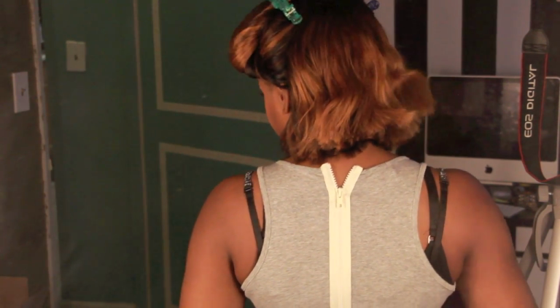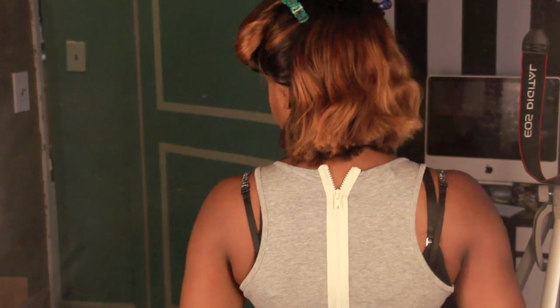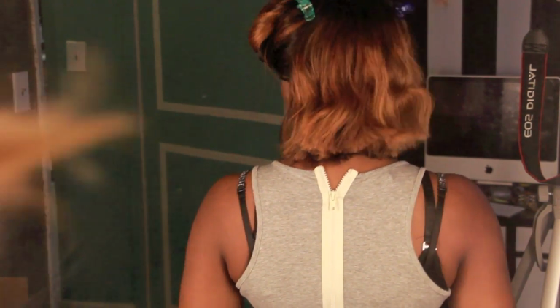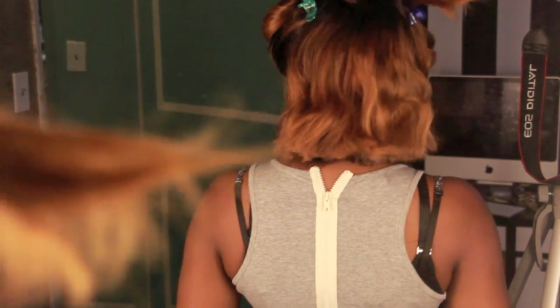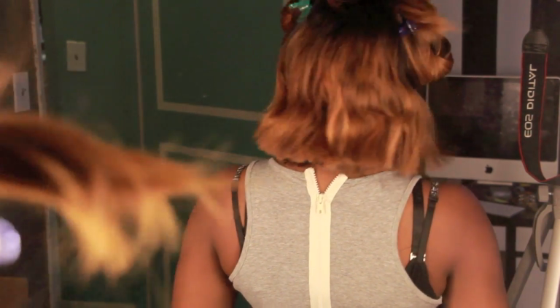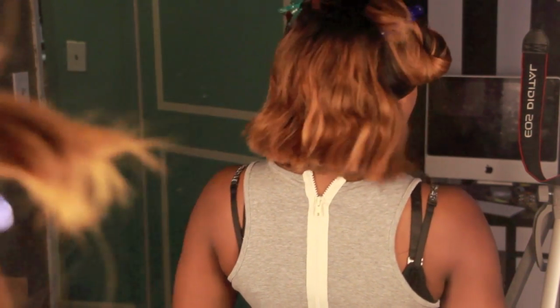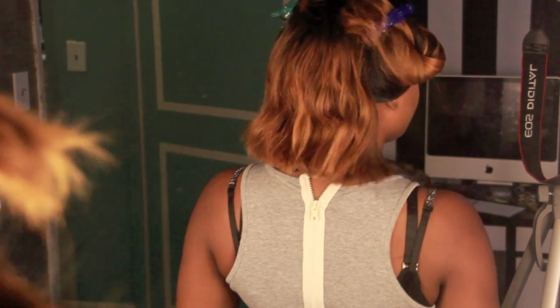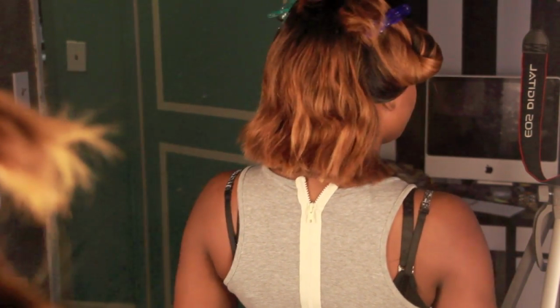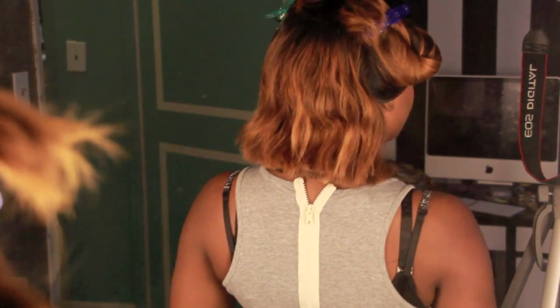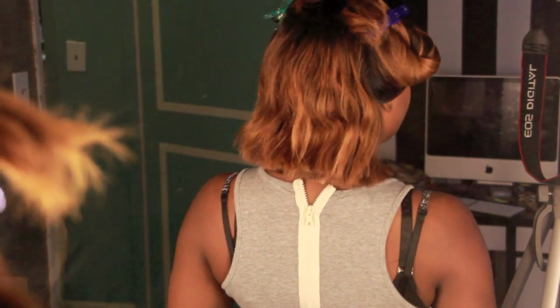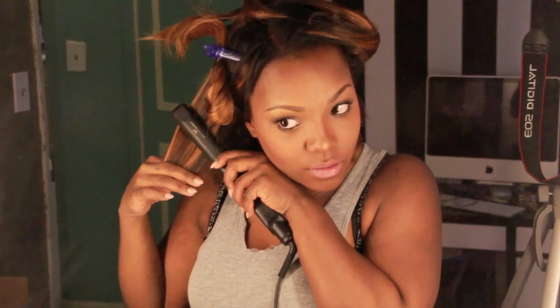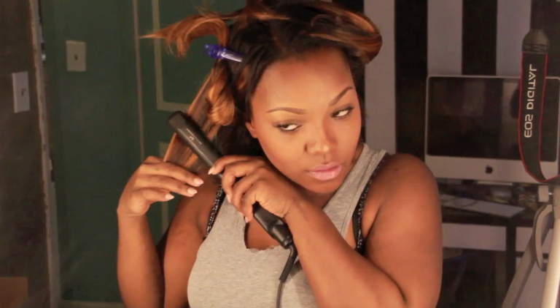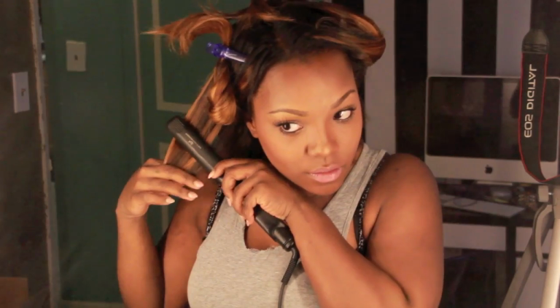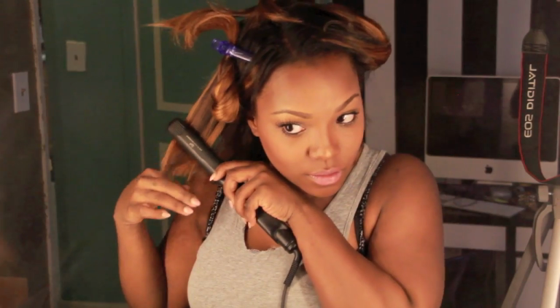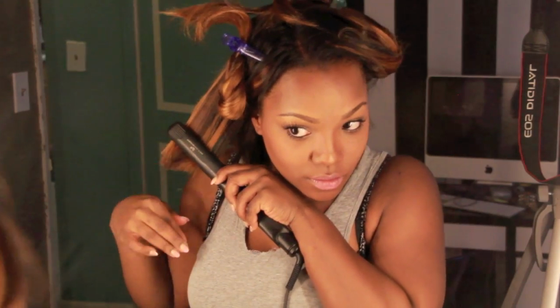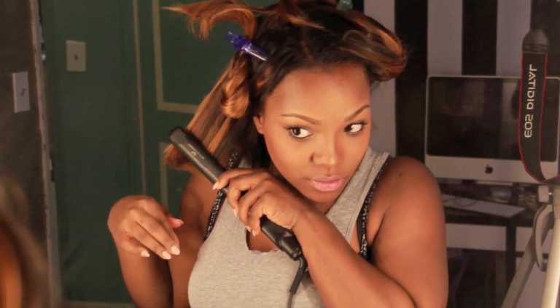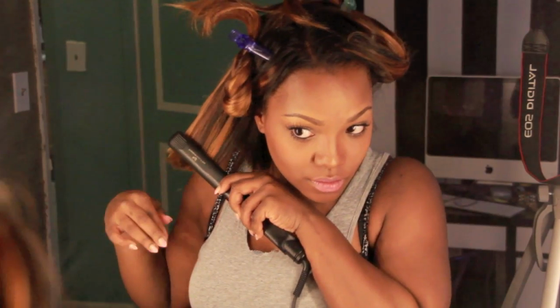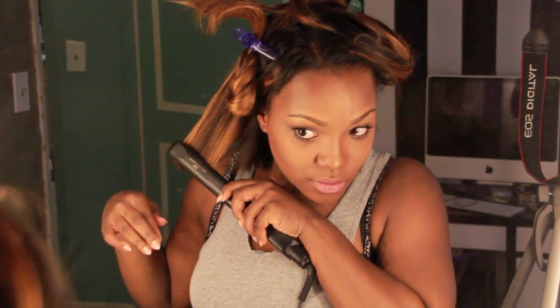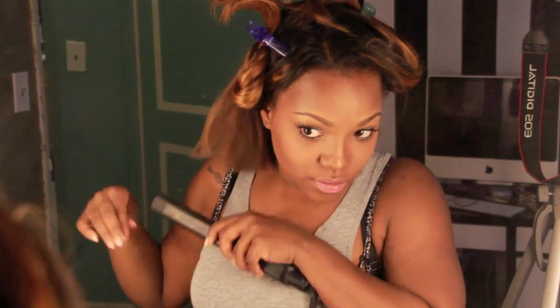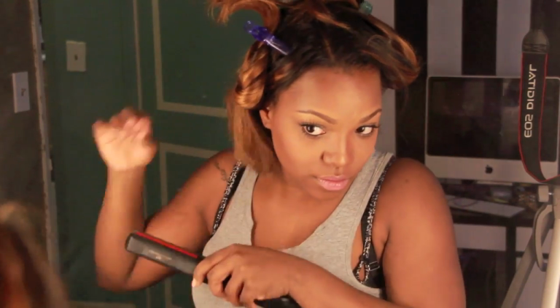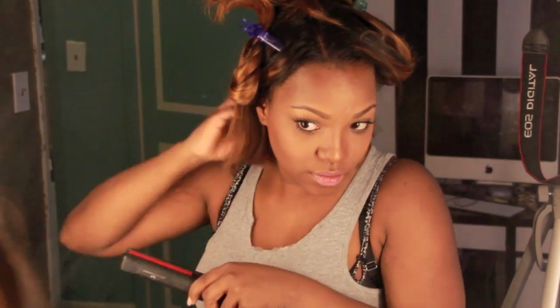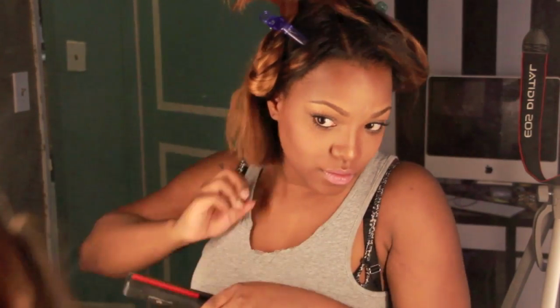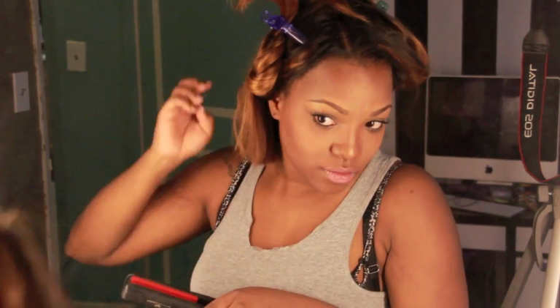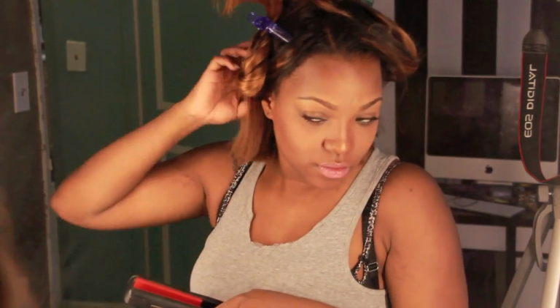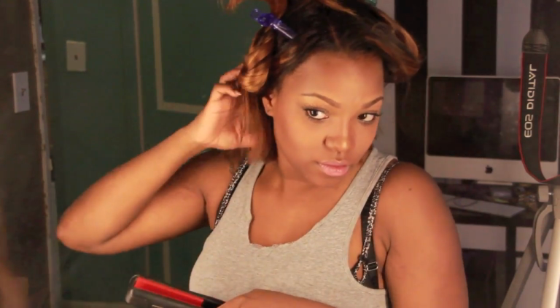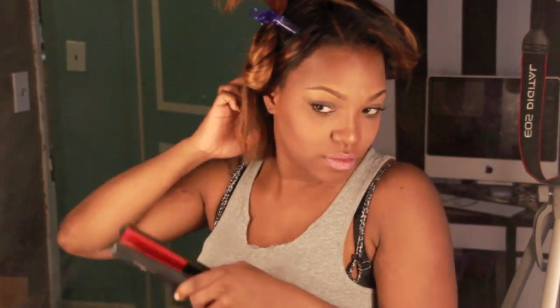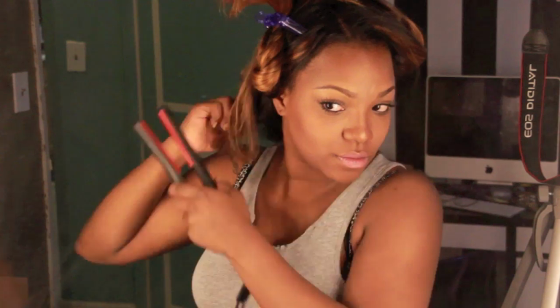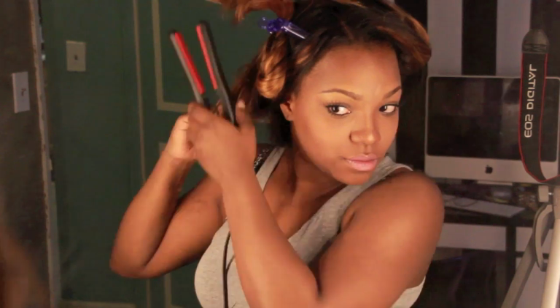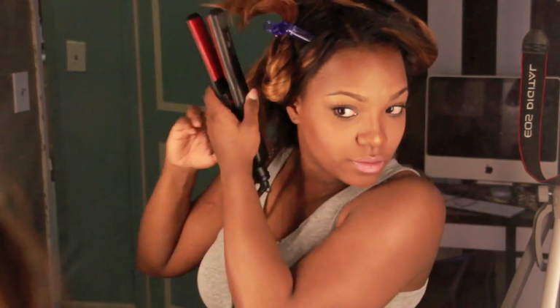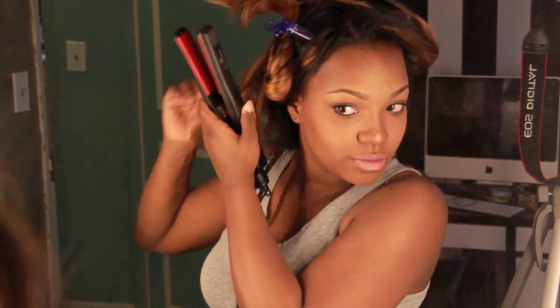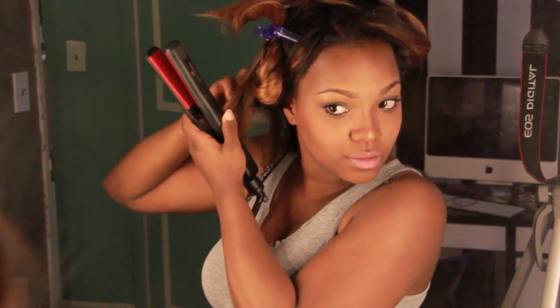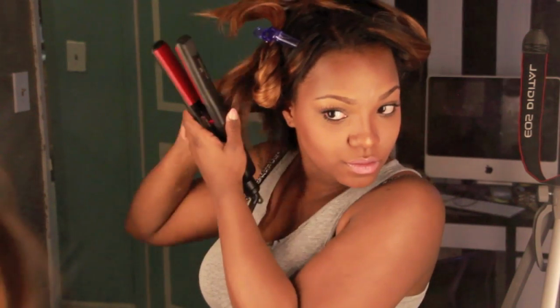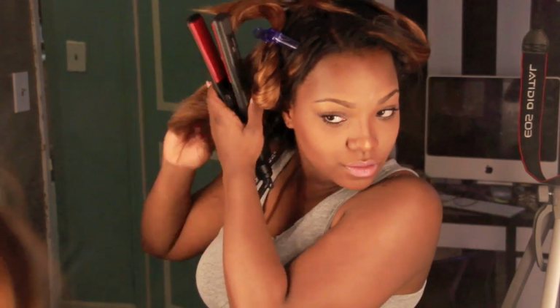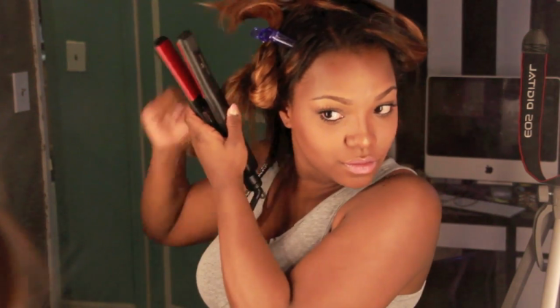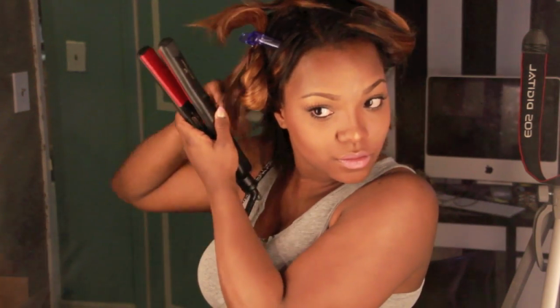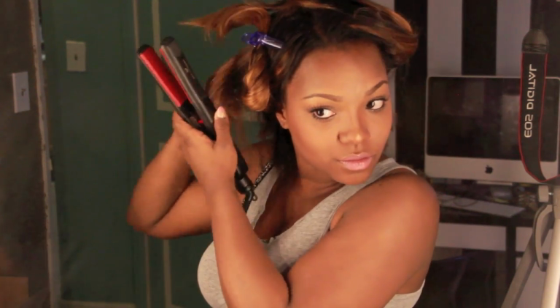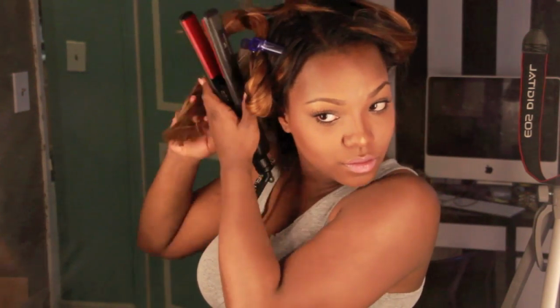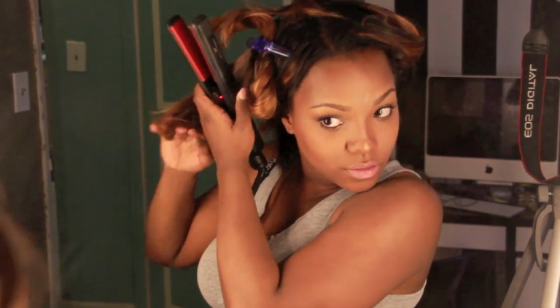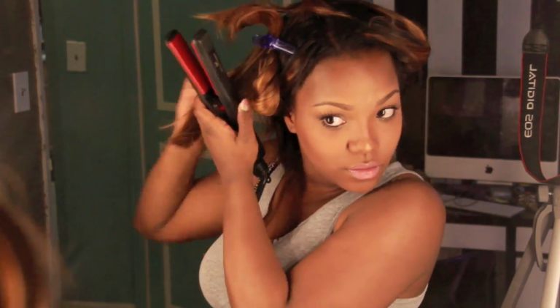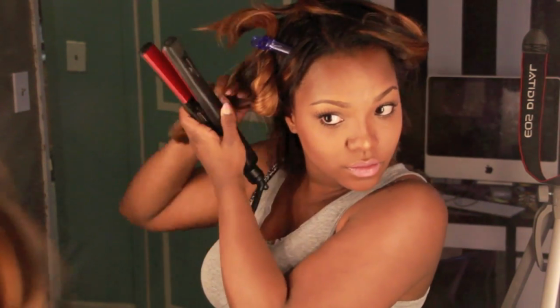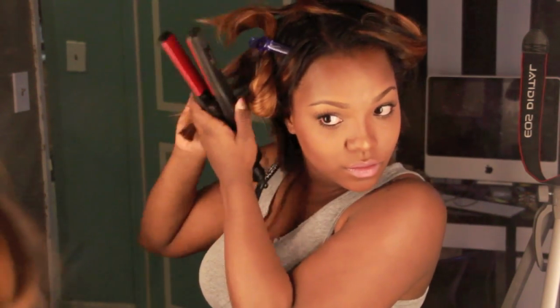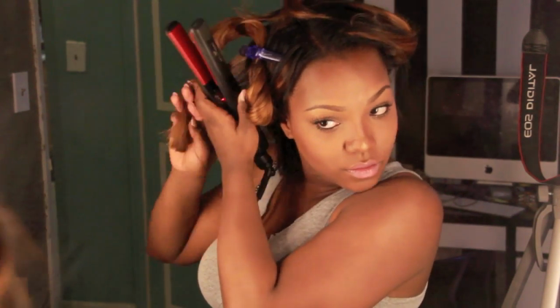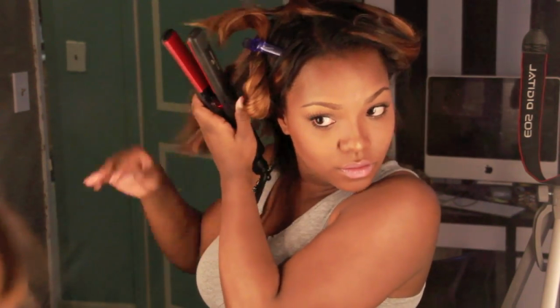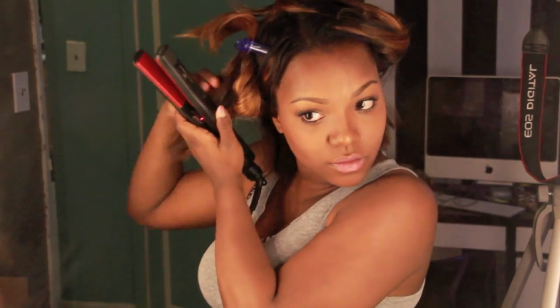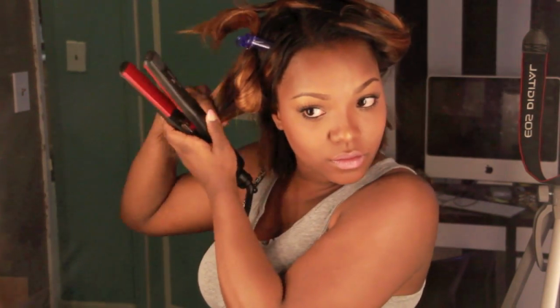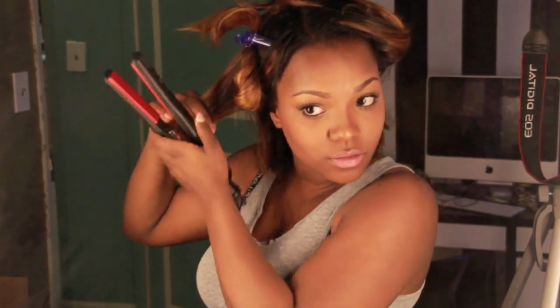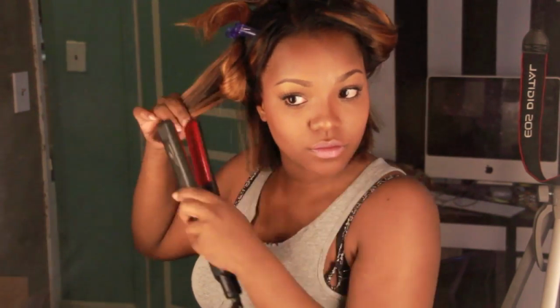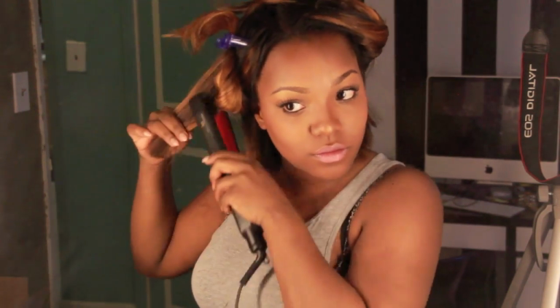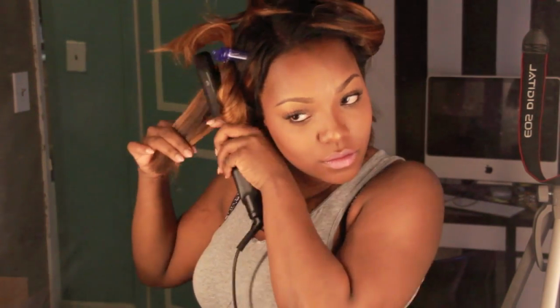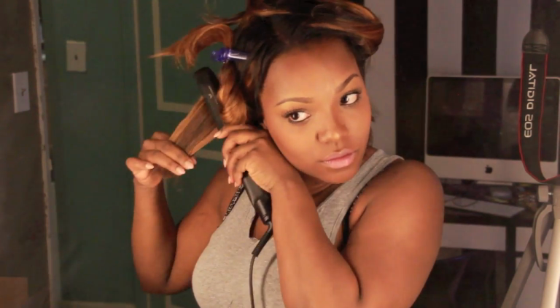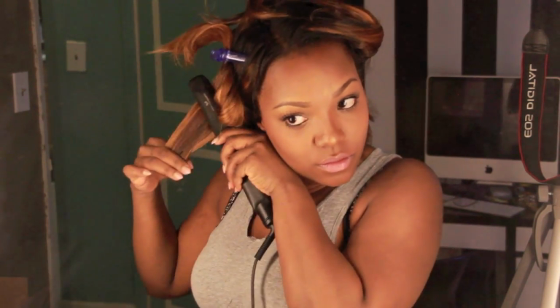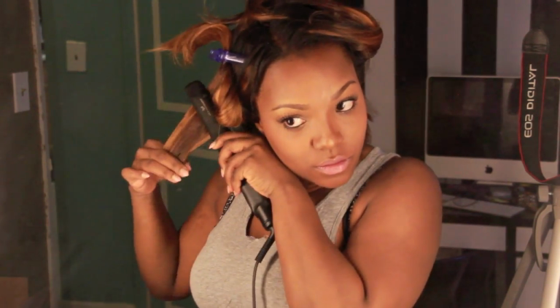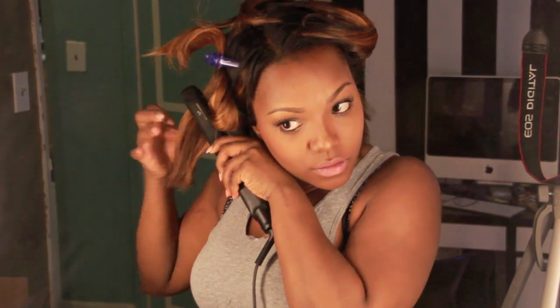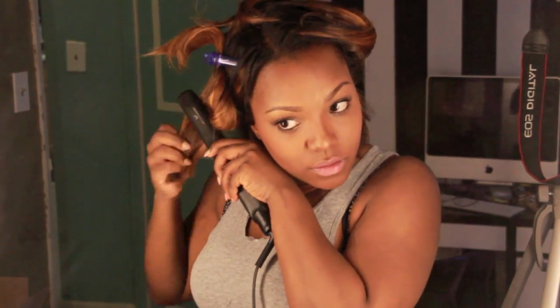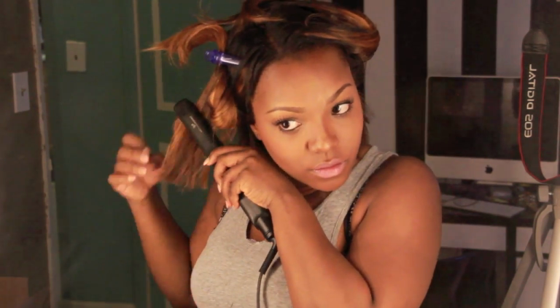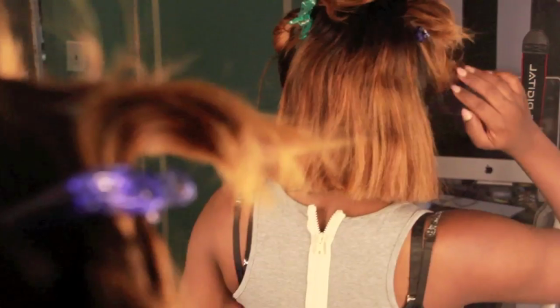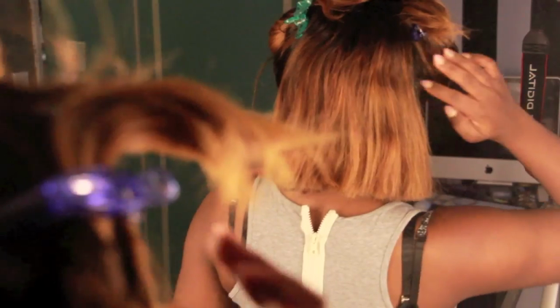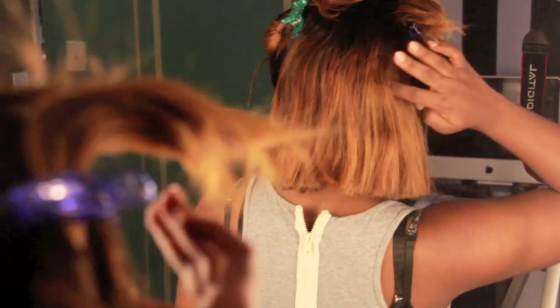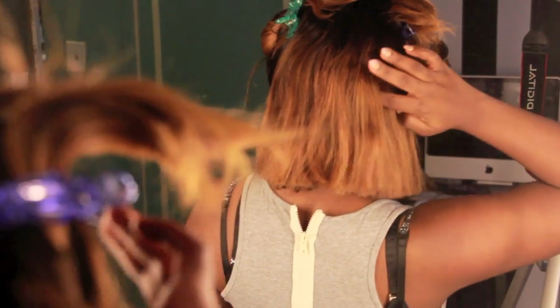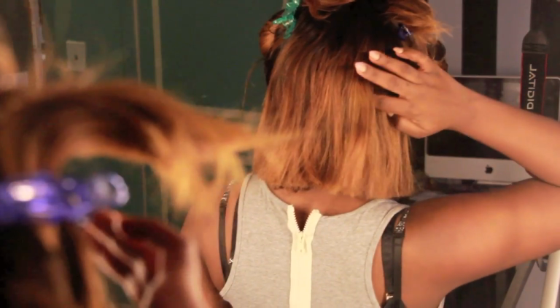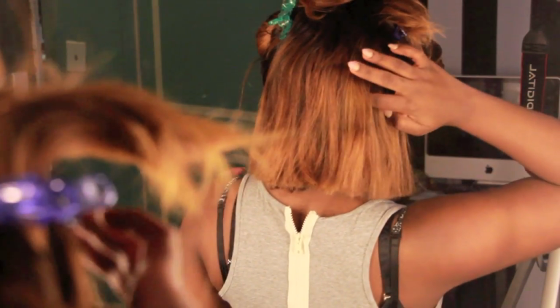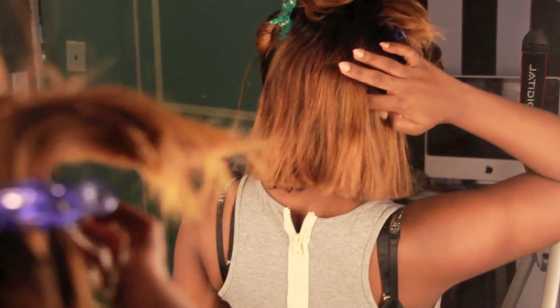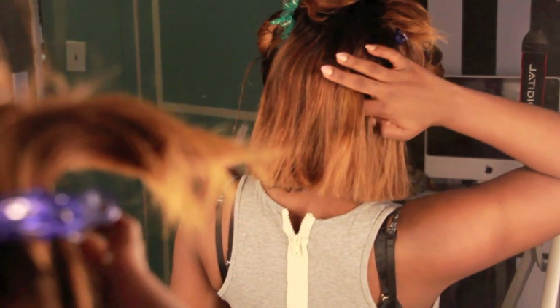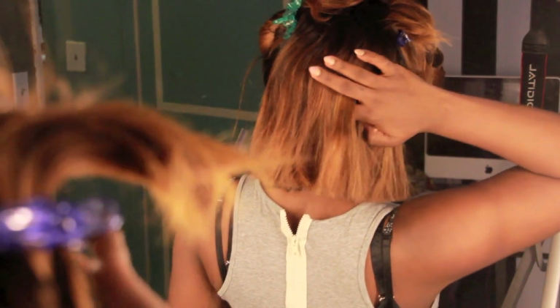Now what I'm going to do is take my flat iron and line through this hair, because after coloring it came a little wavy. So I'm going to straighten it so I can get a perfect cut.